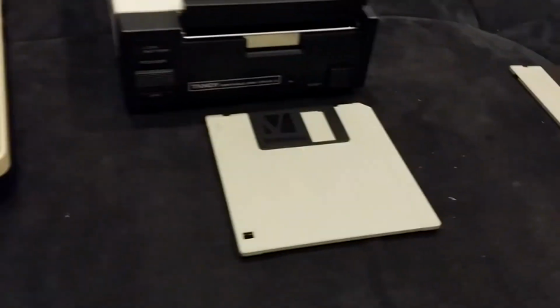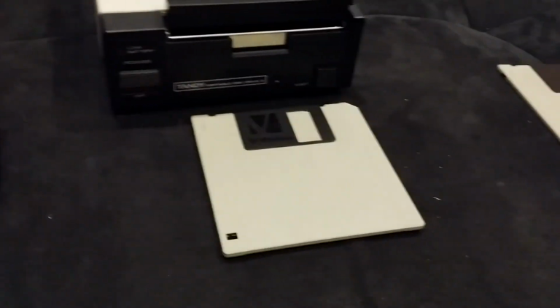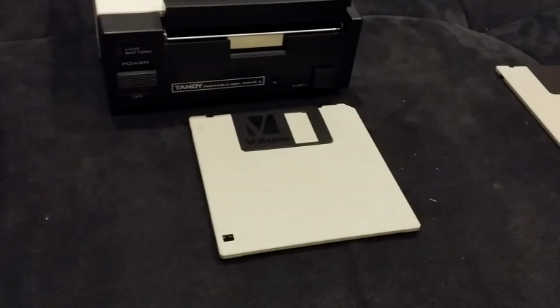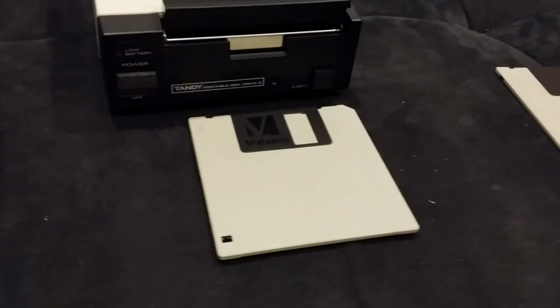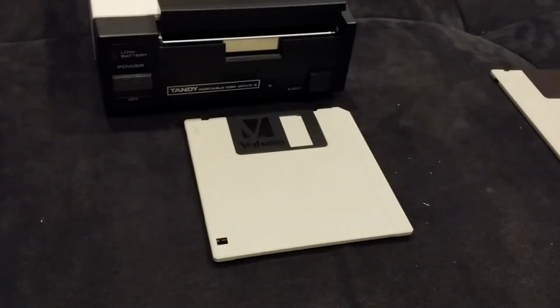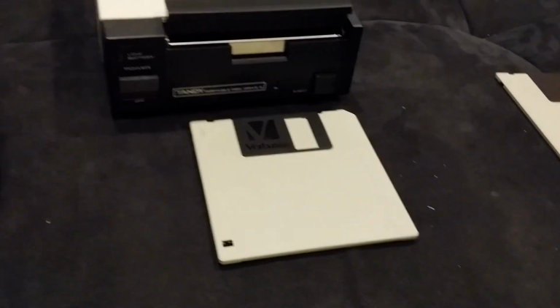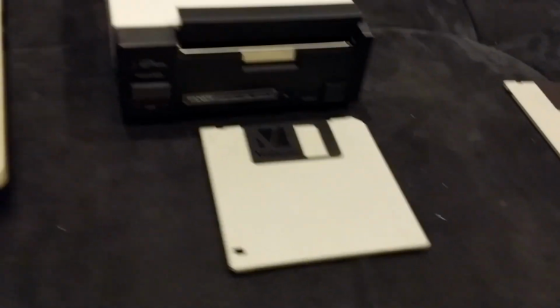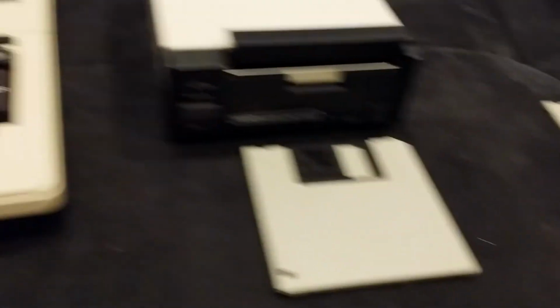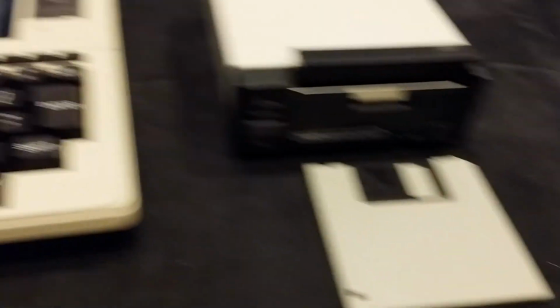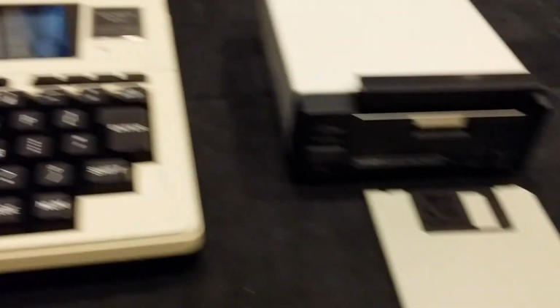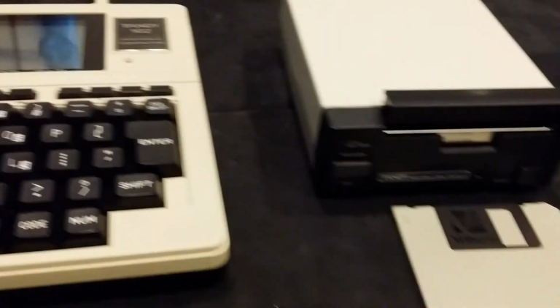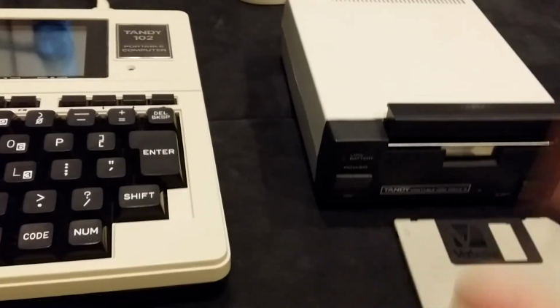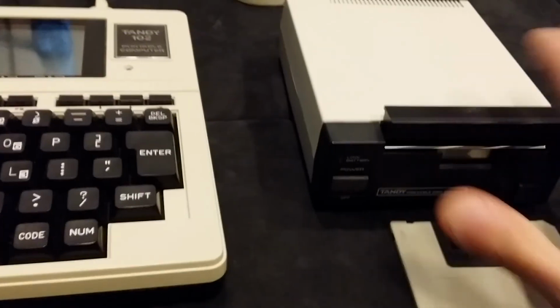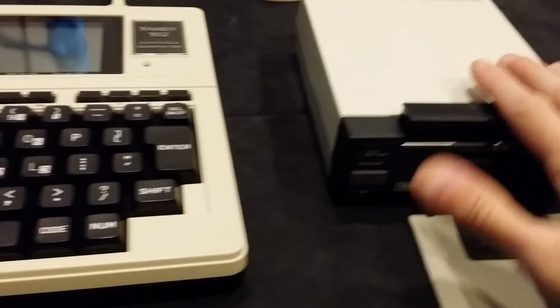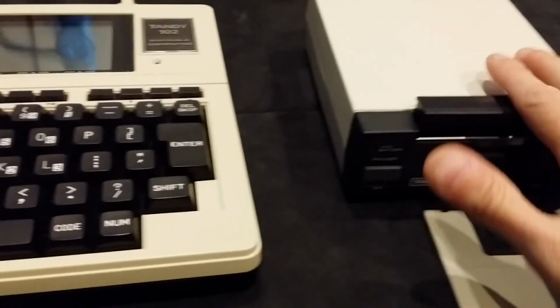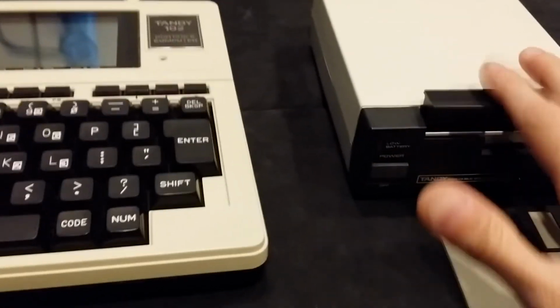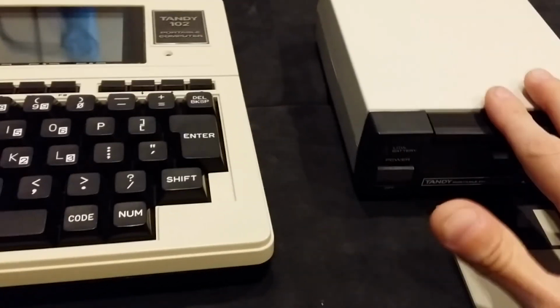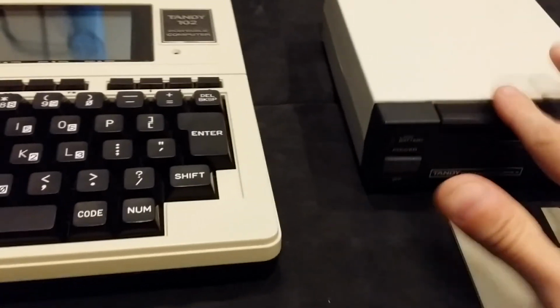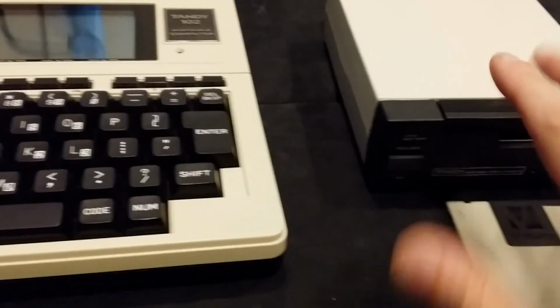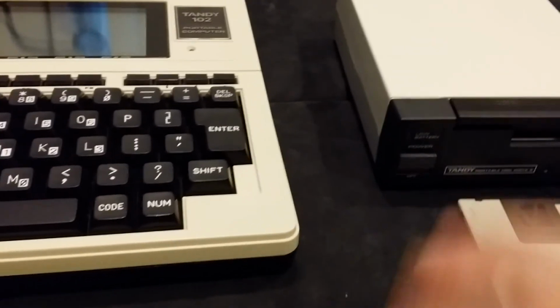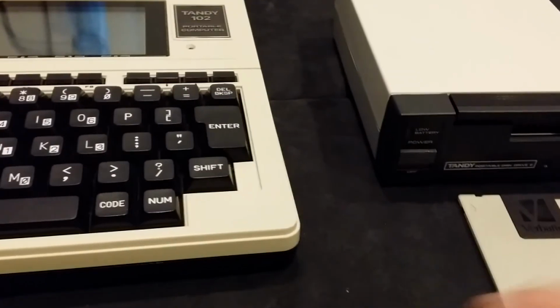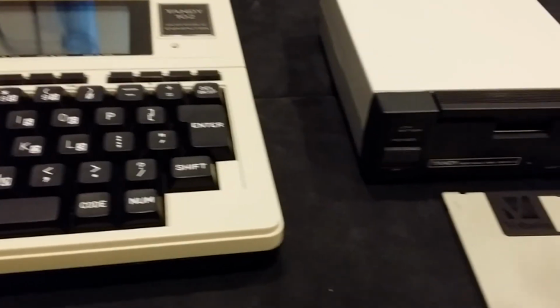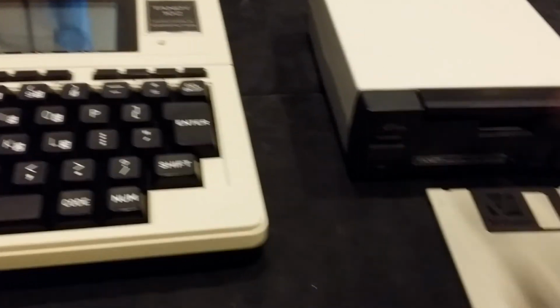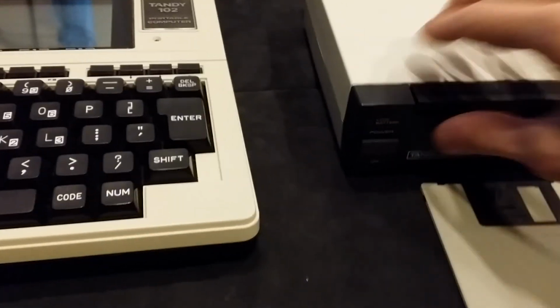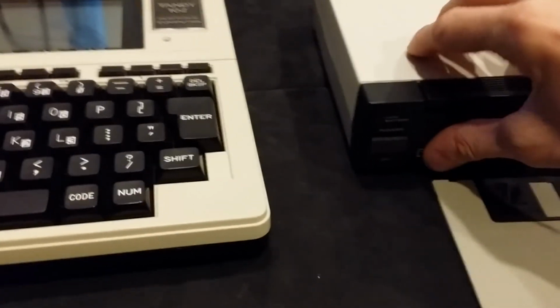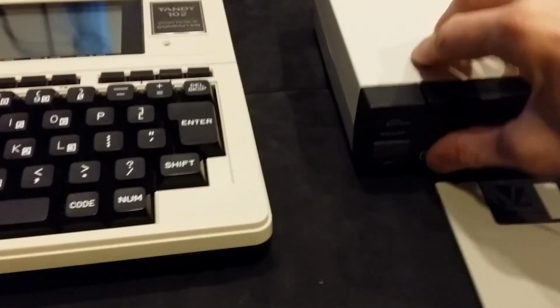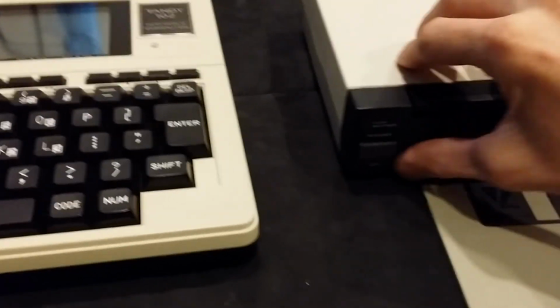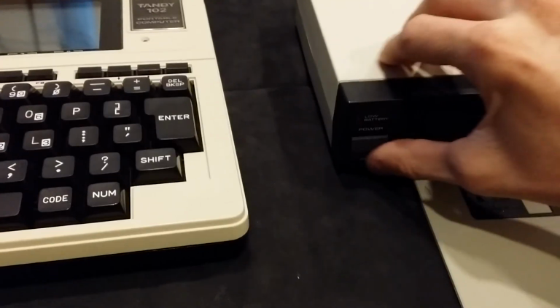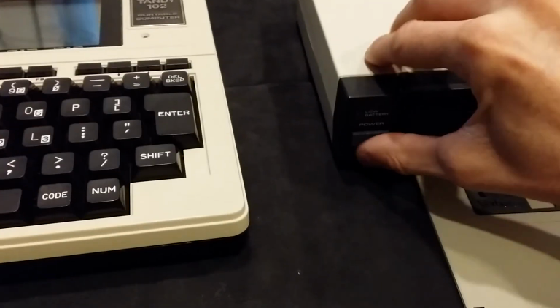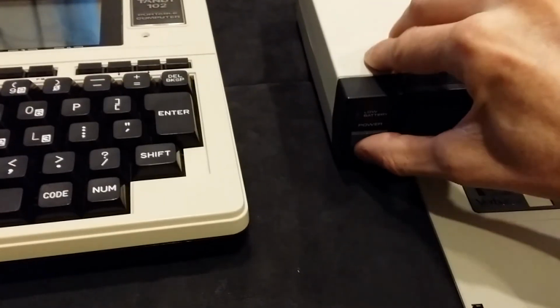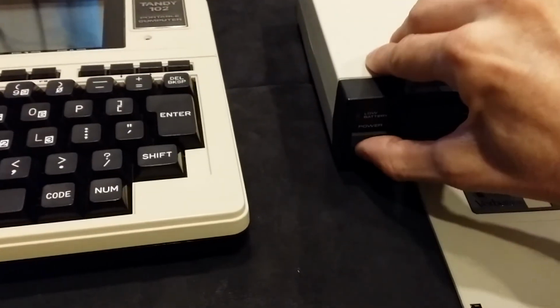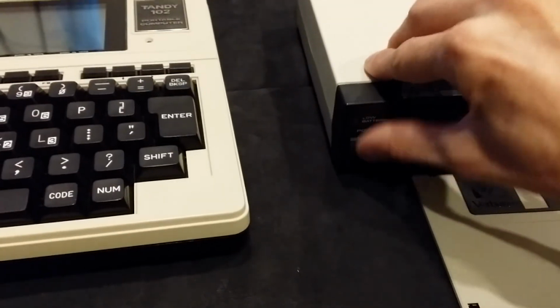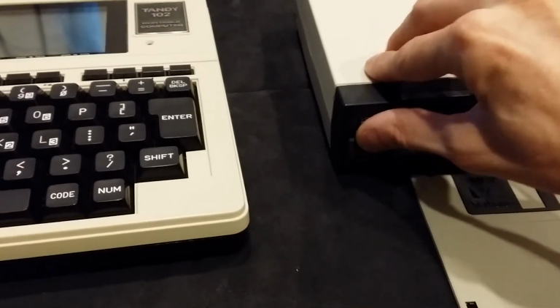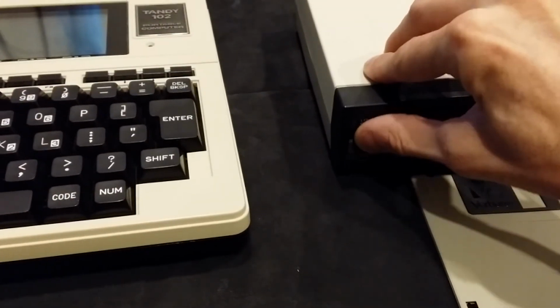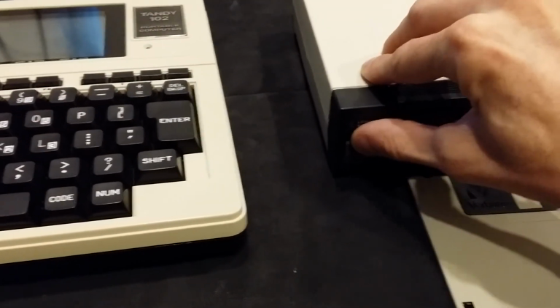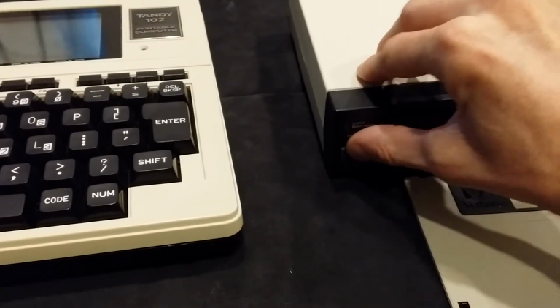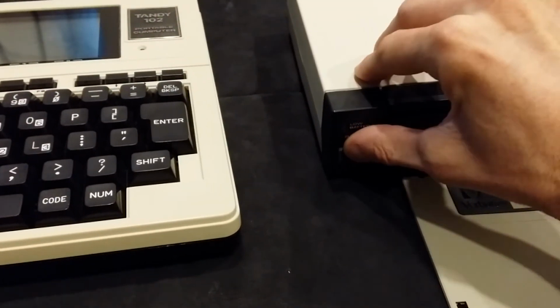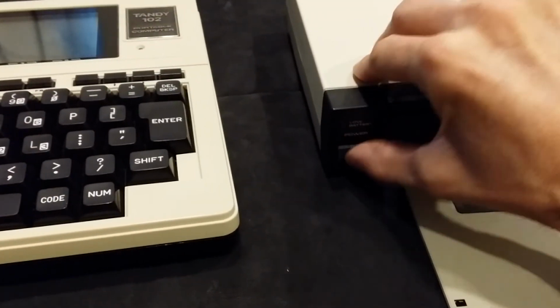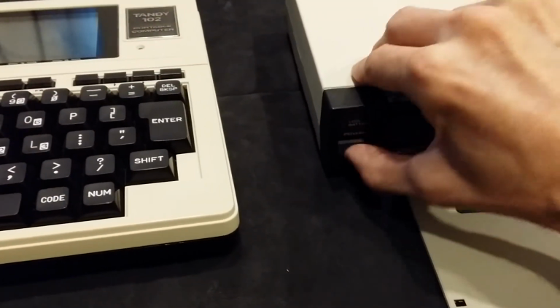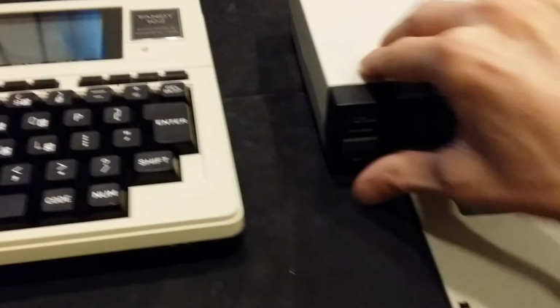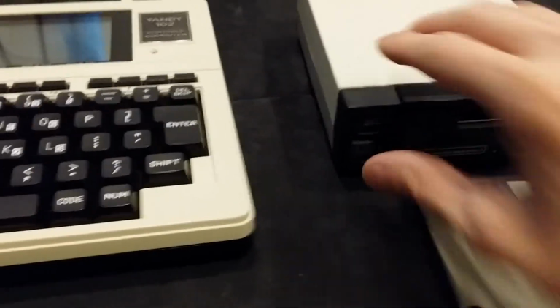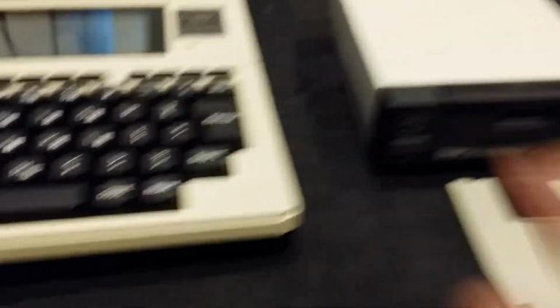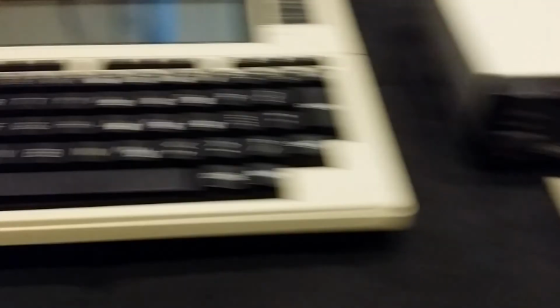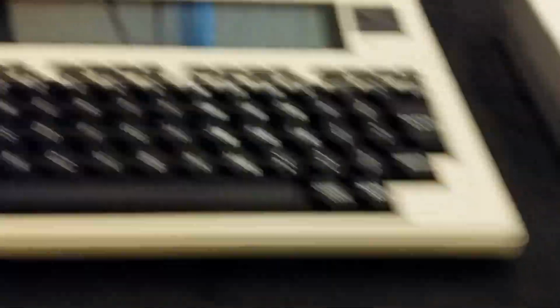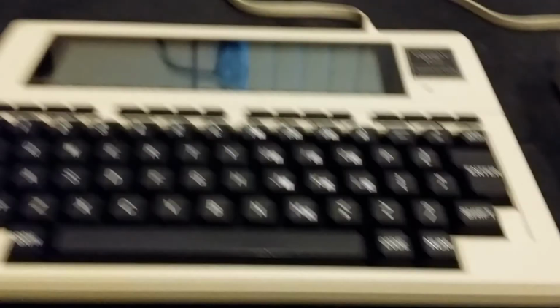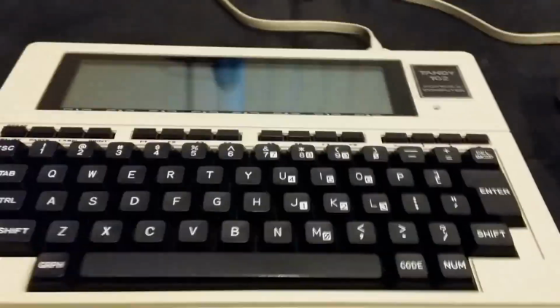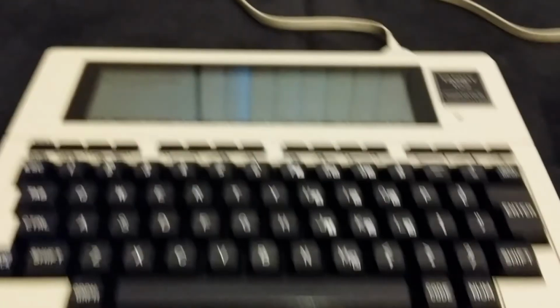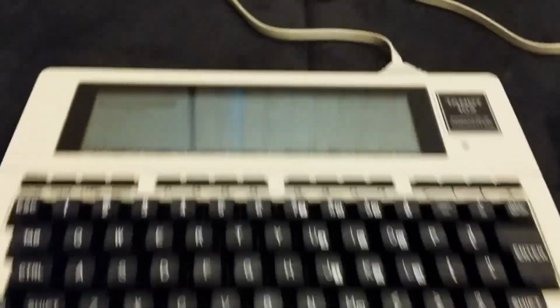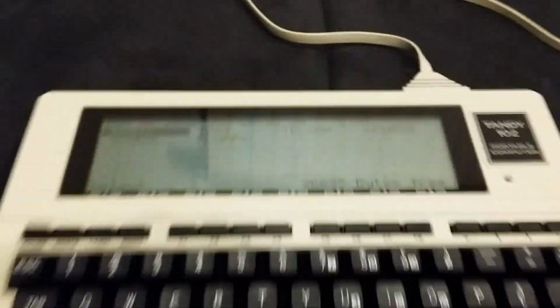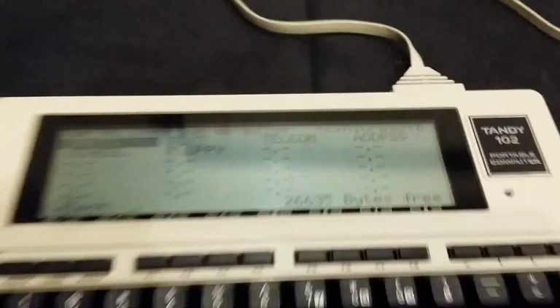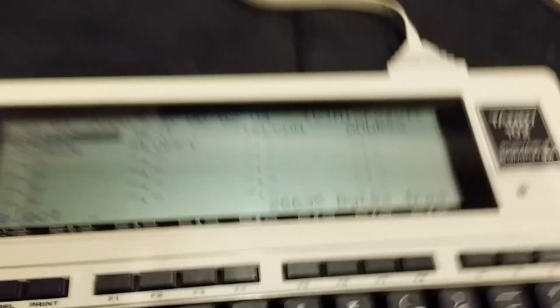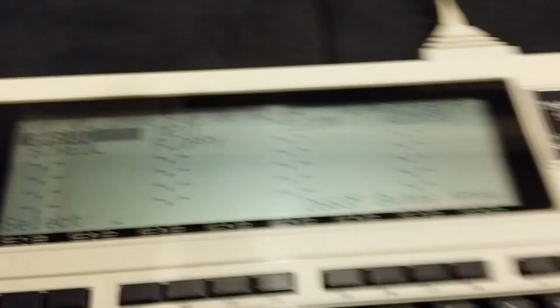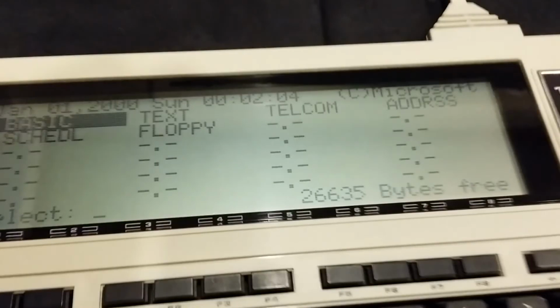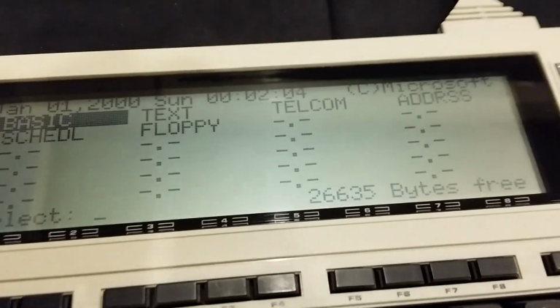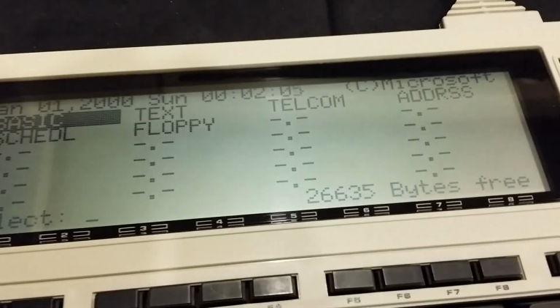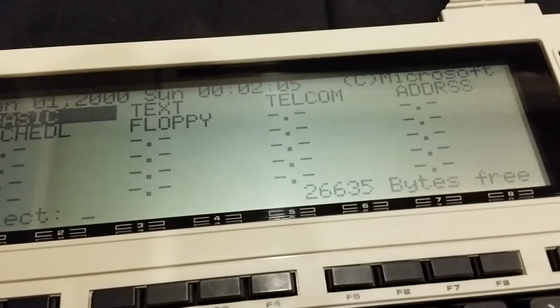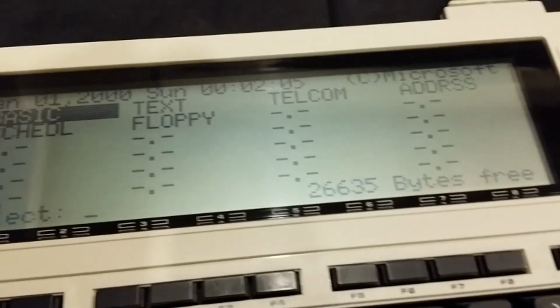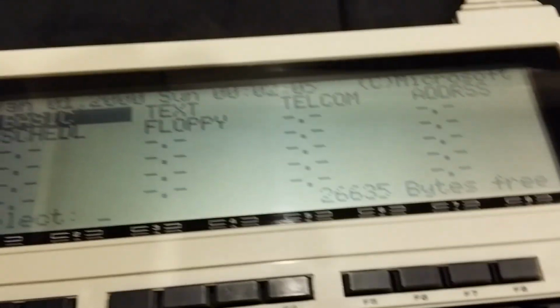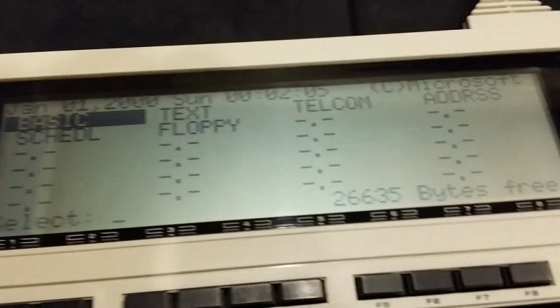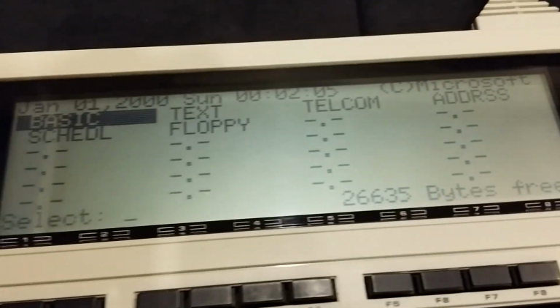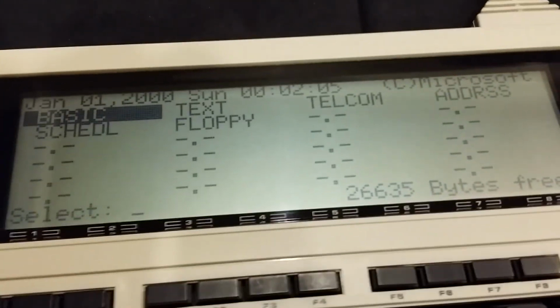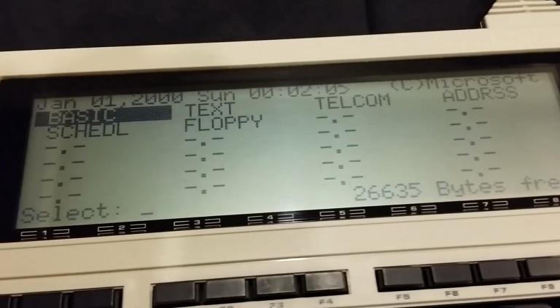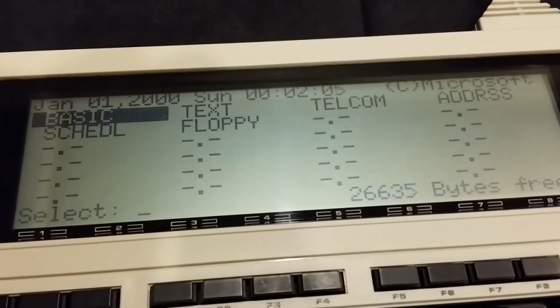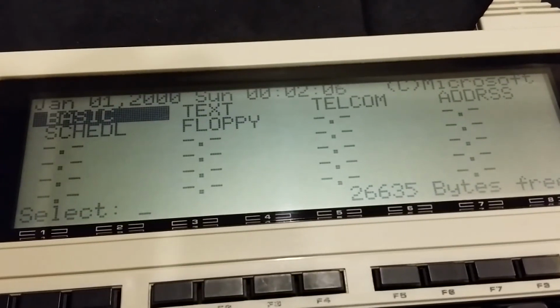Now we've got a new utility disk. That's it — start to finish. Thank you.